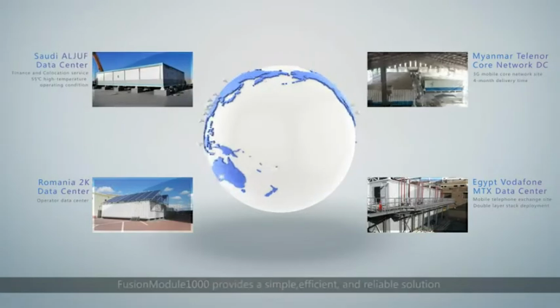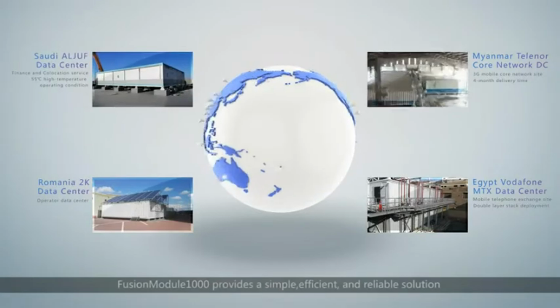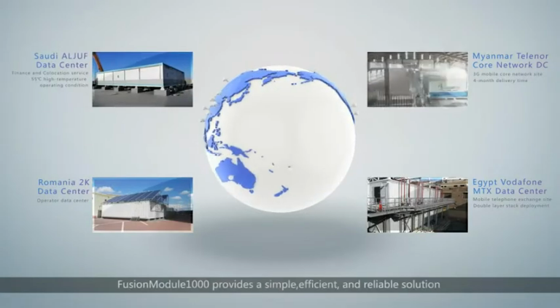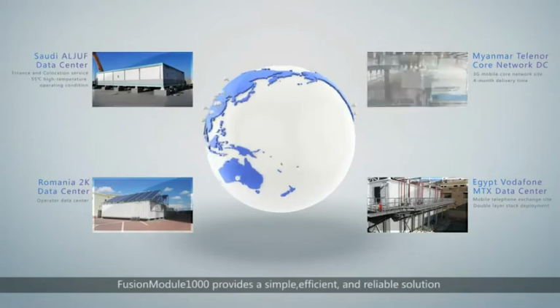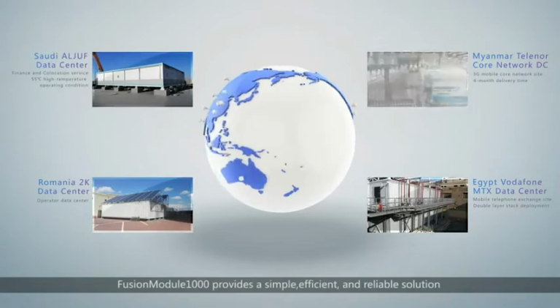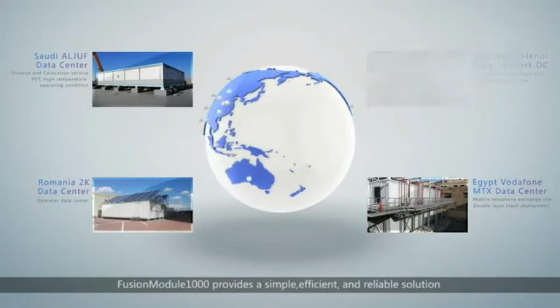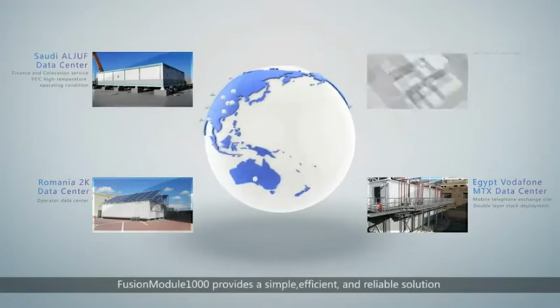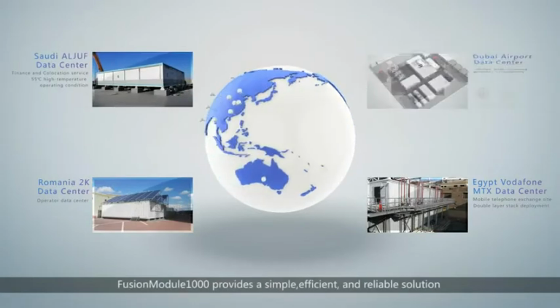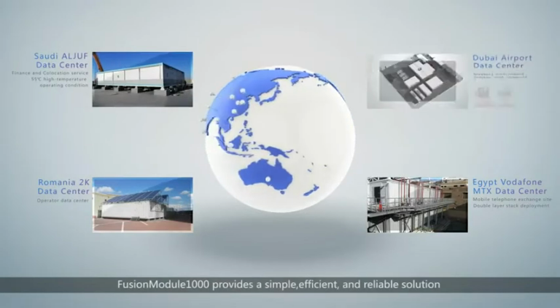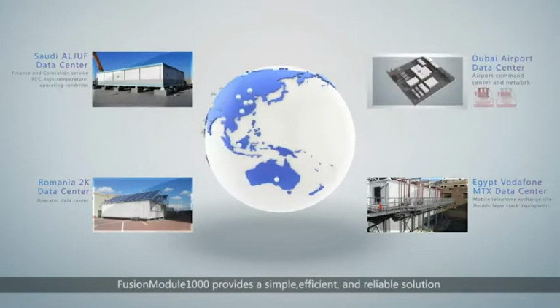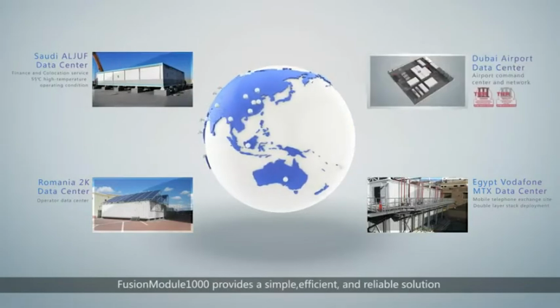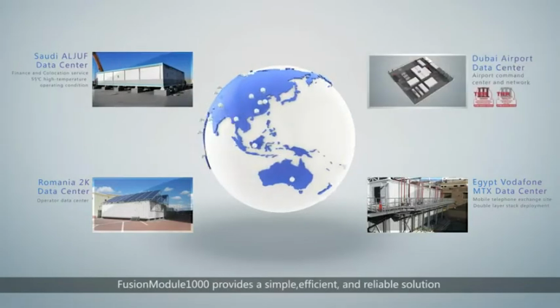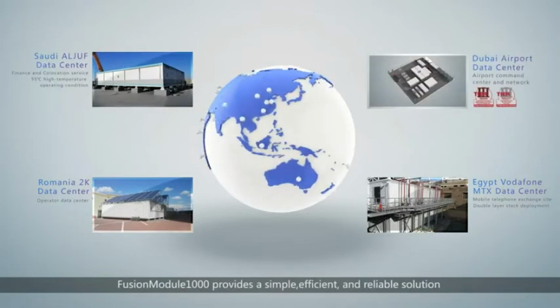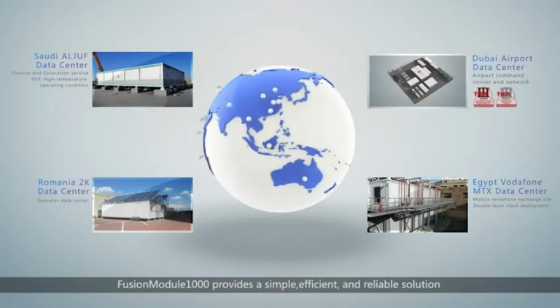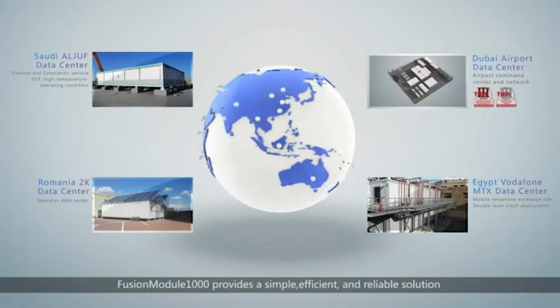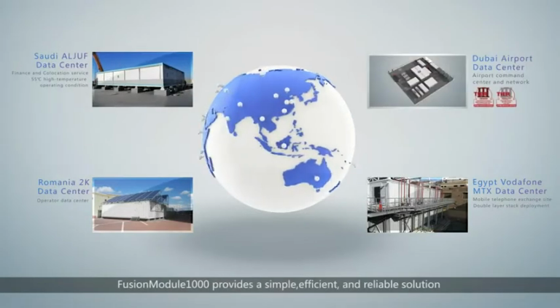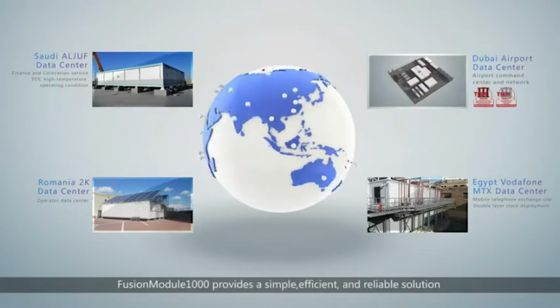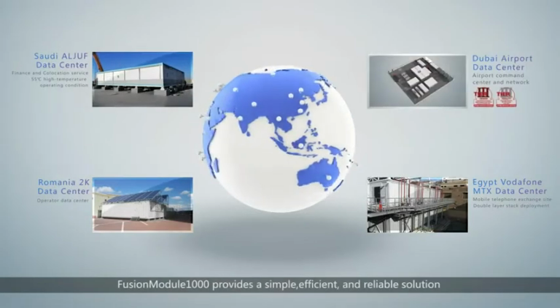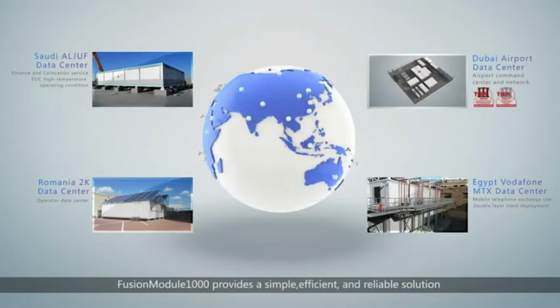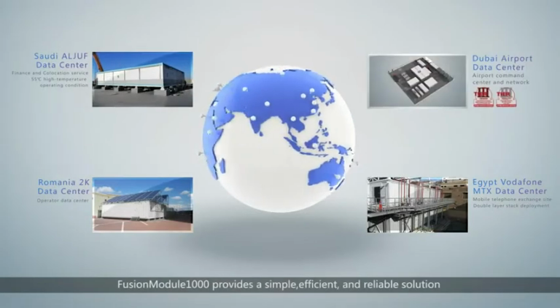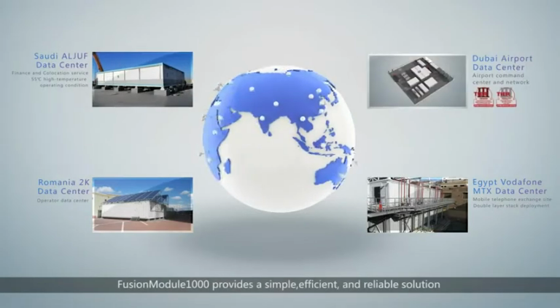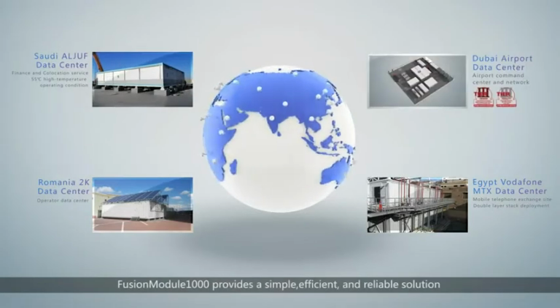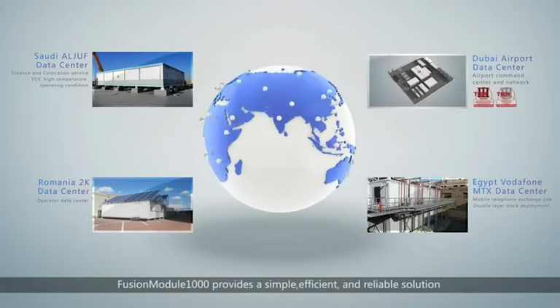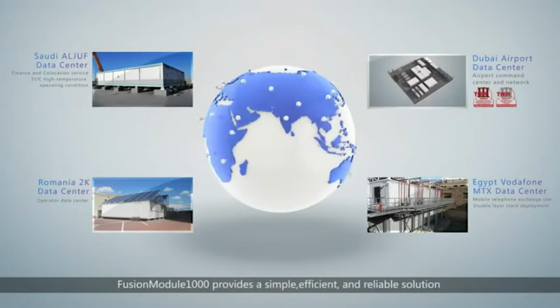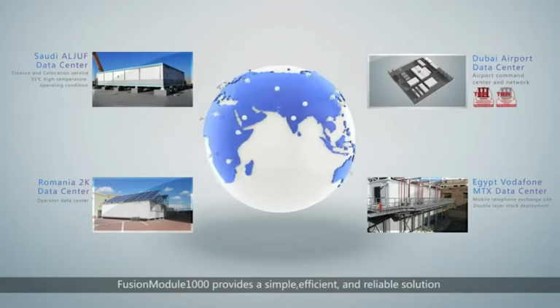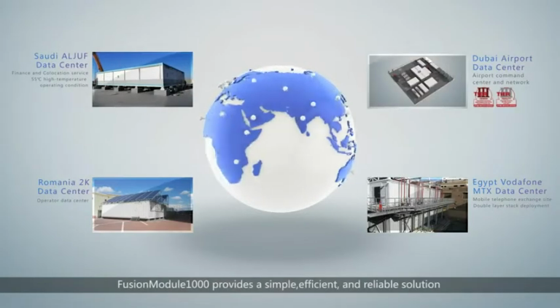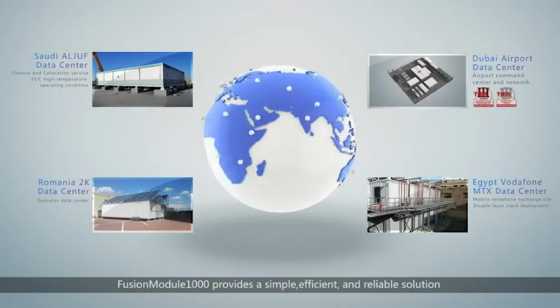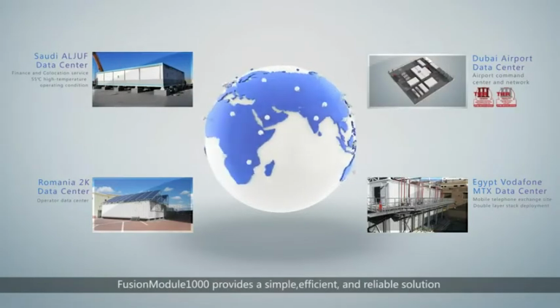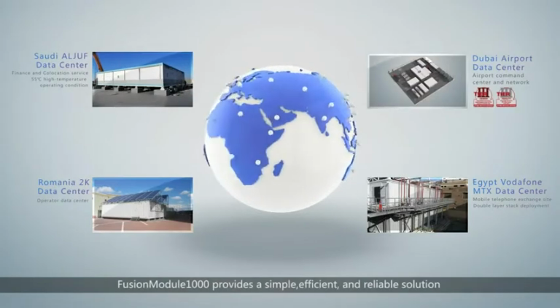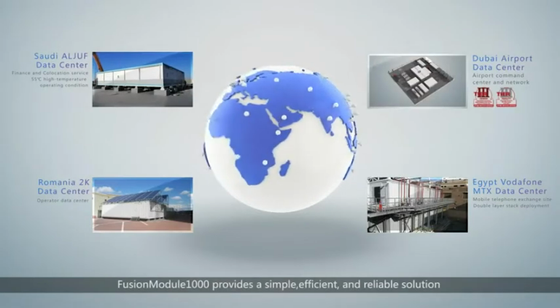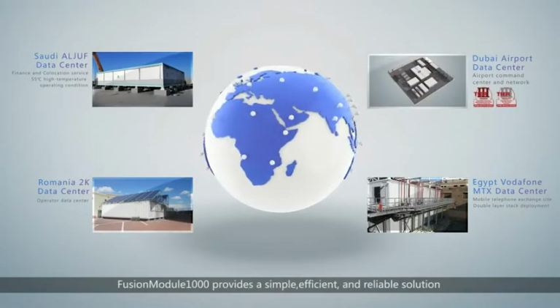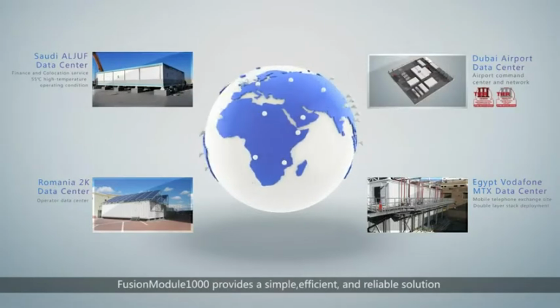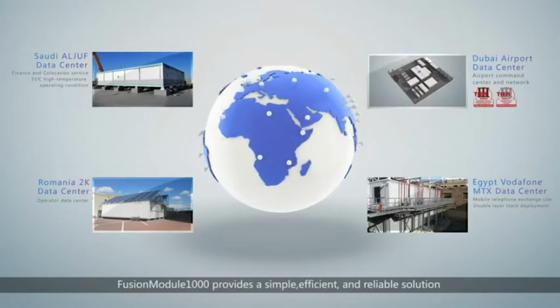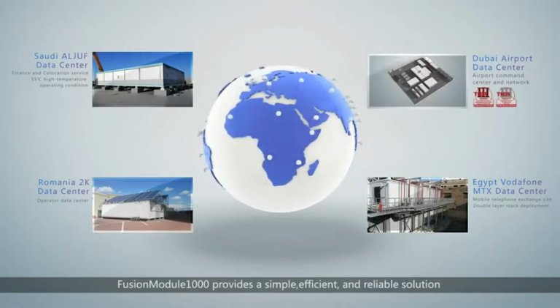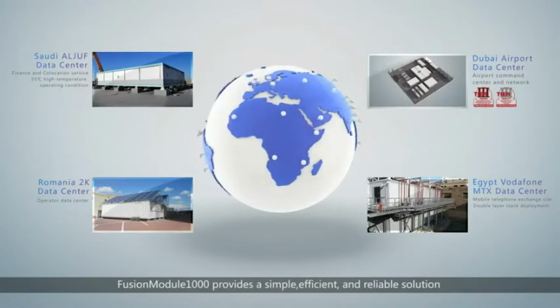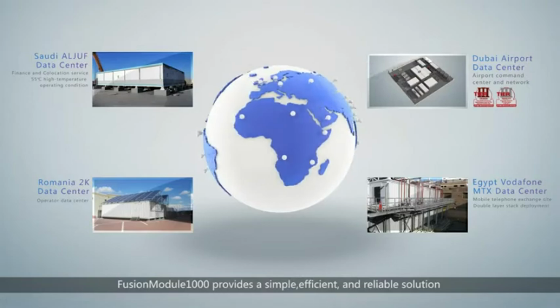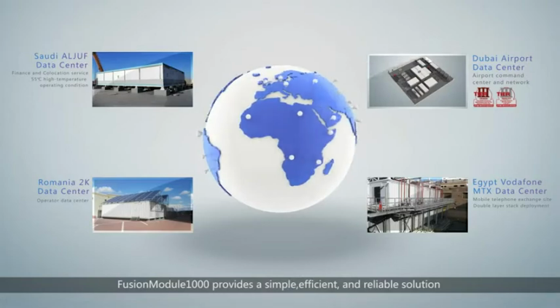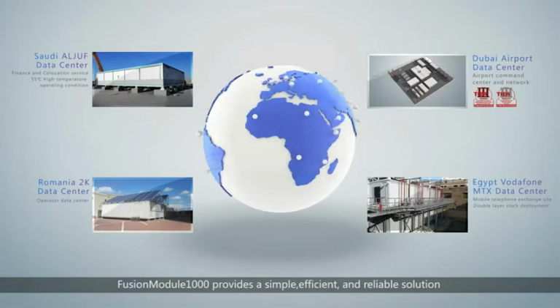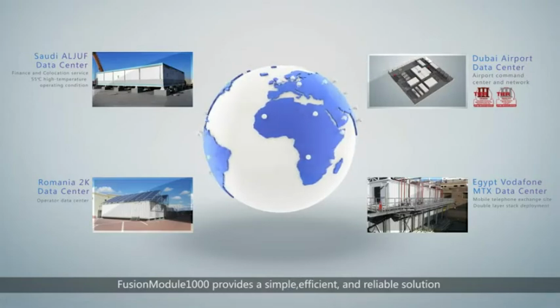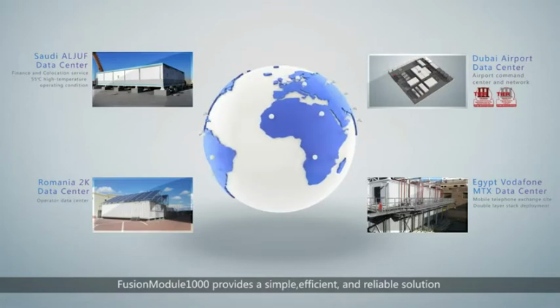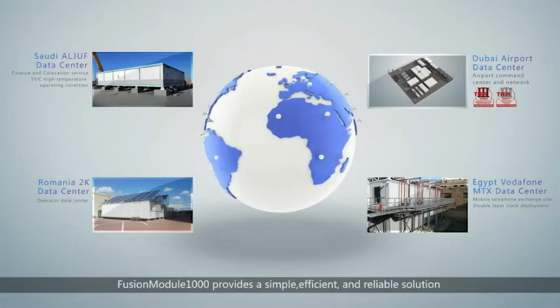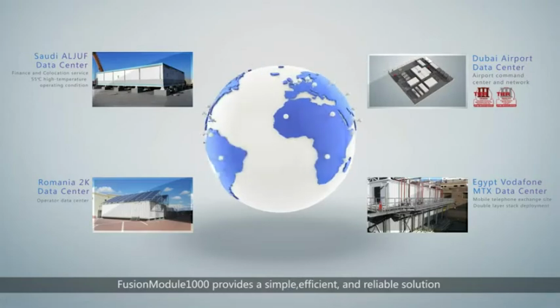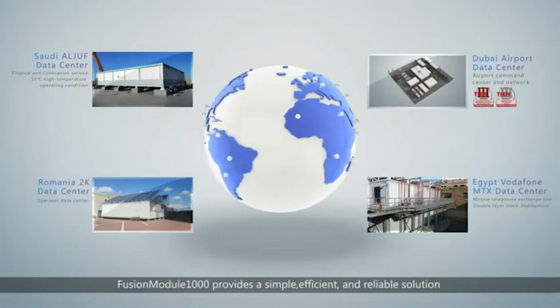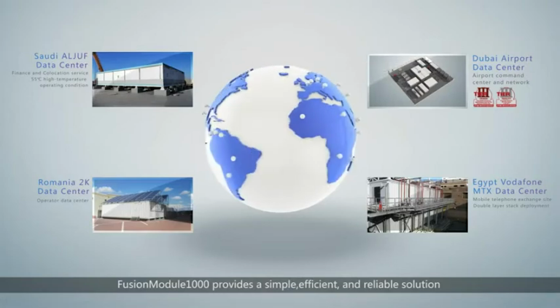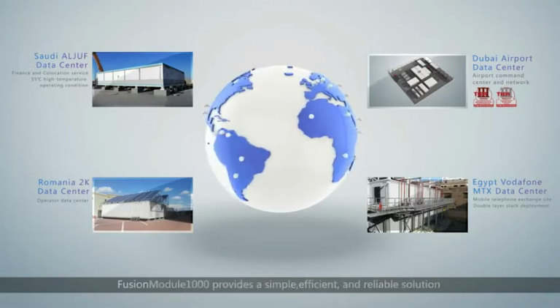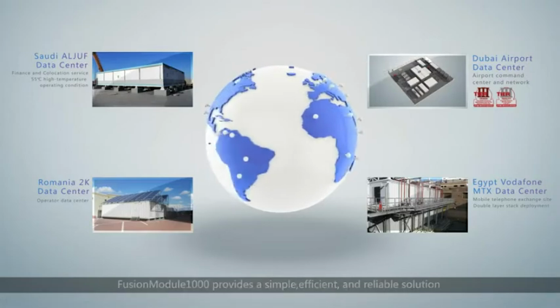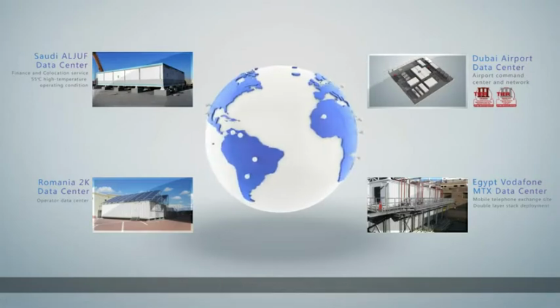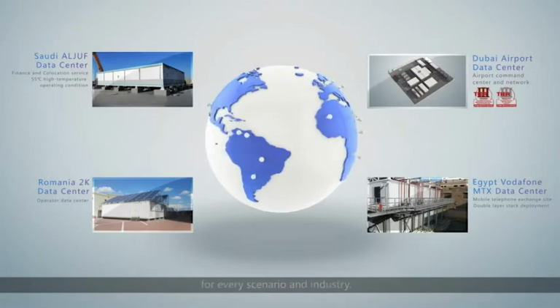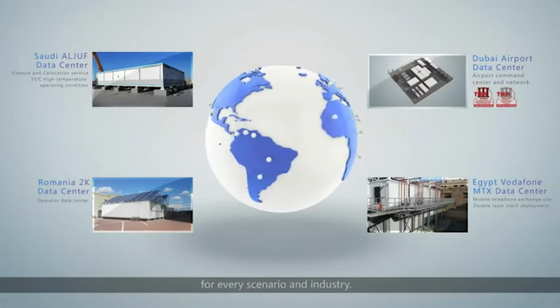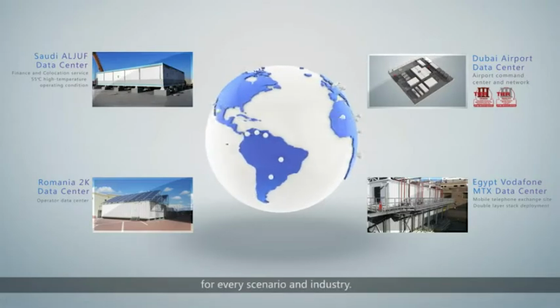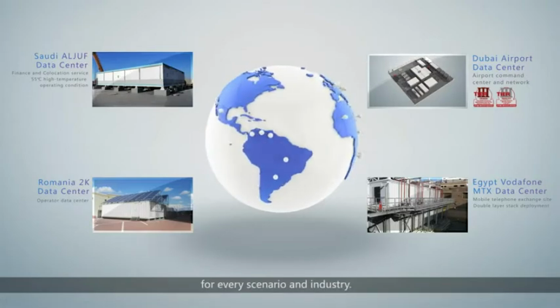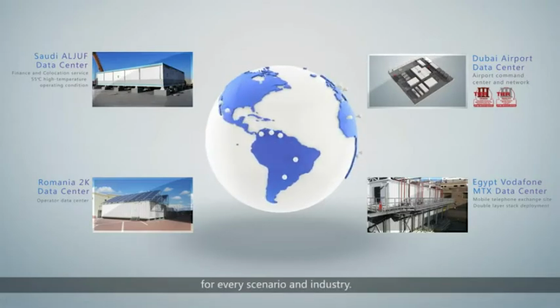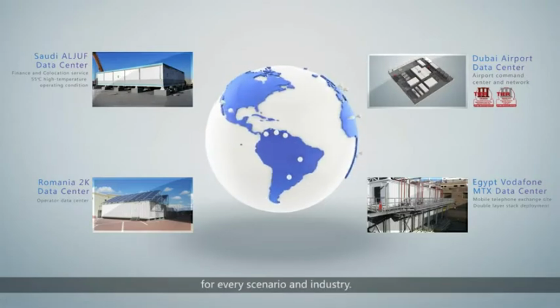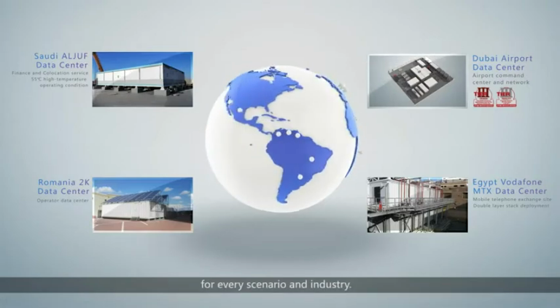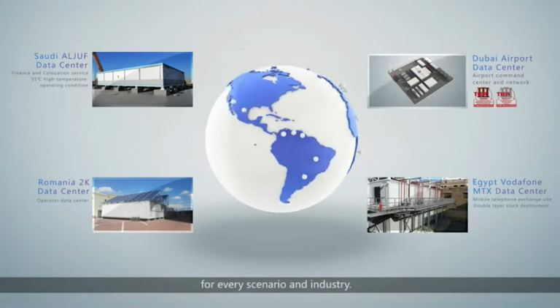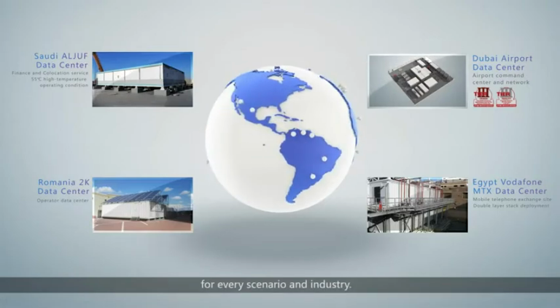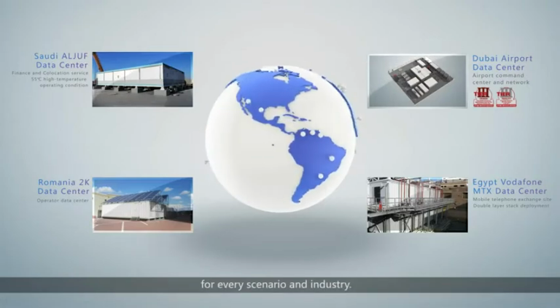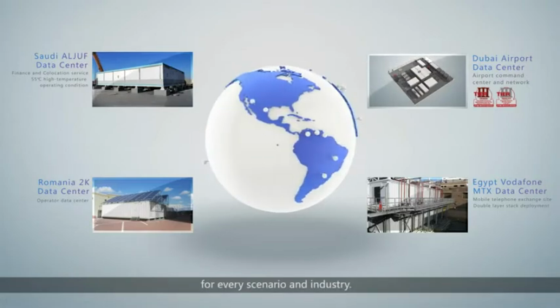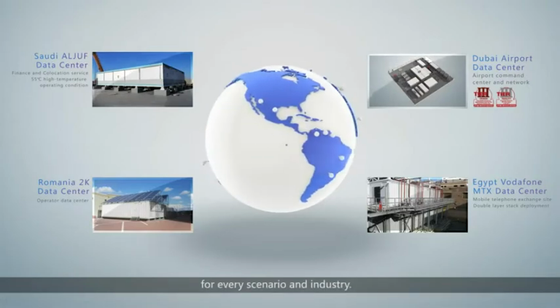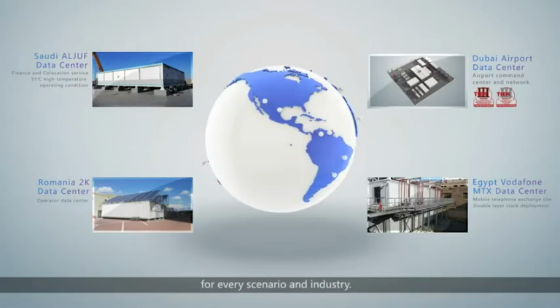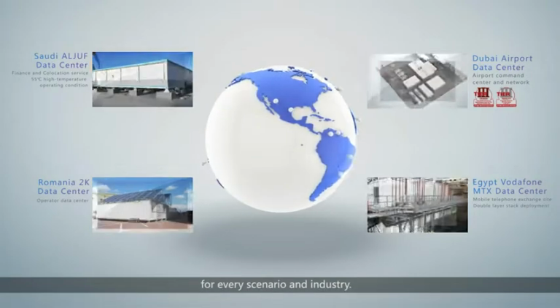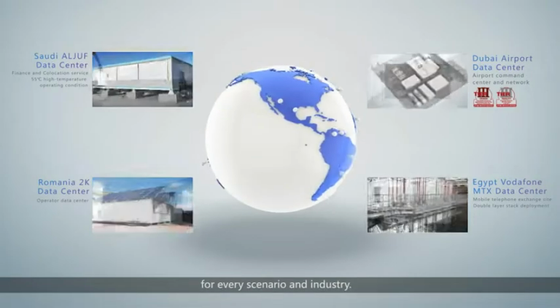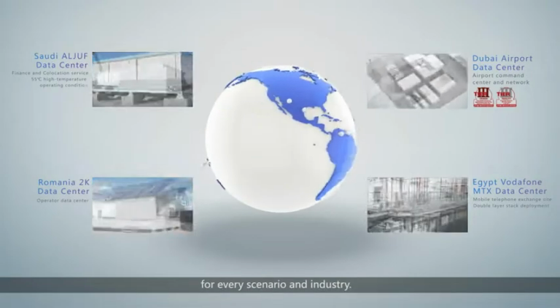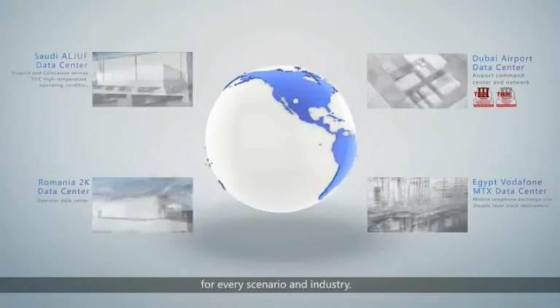Fusion Module 1000 provides a simple, efficient, and reliable solution for every scenario and industry.